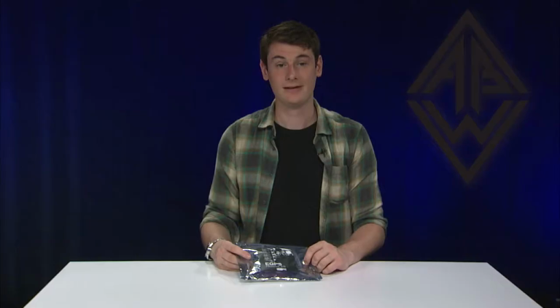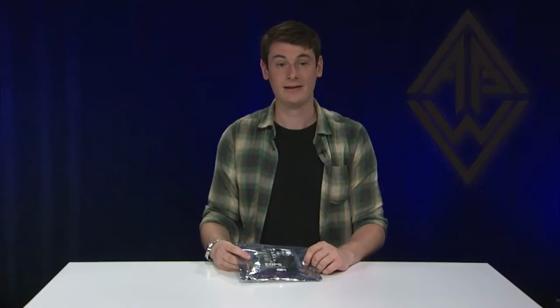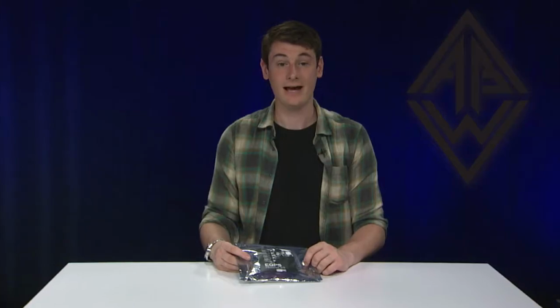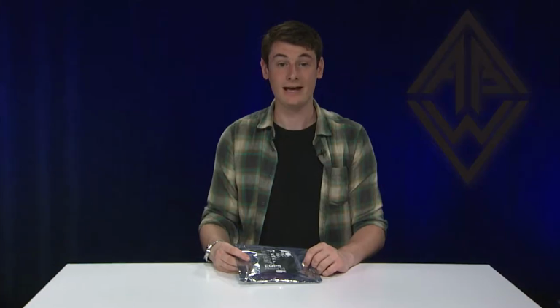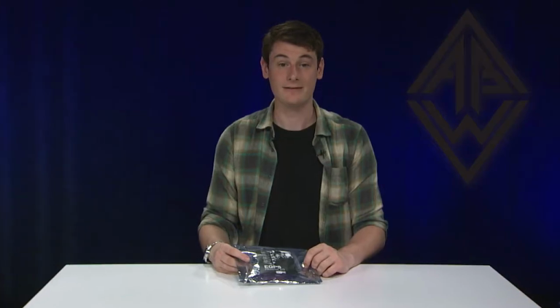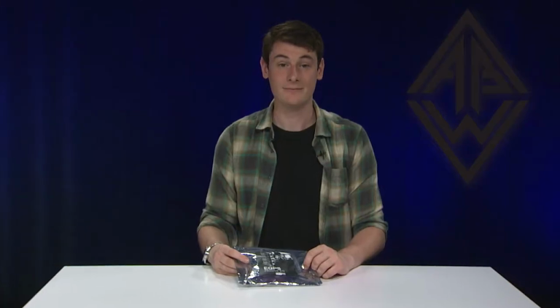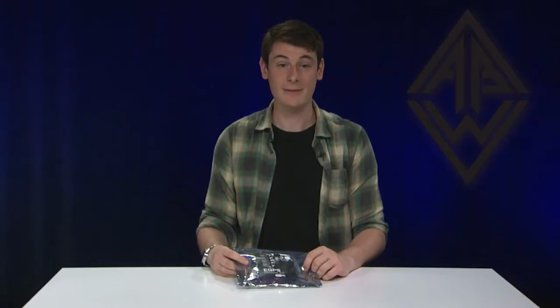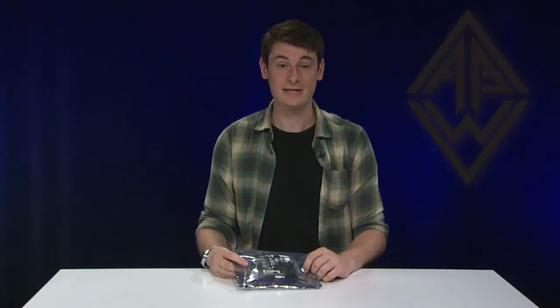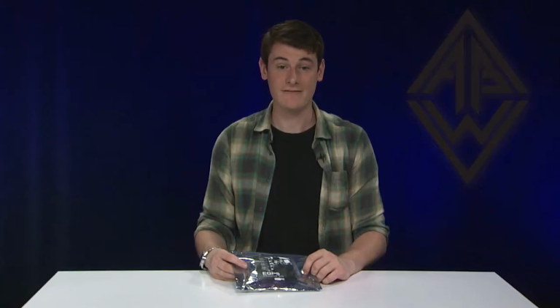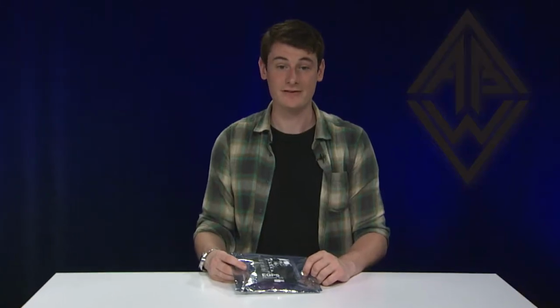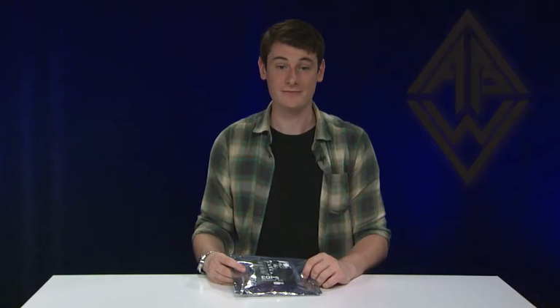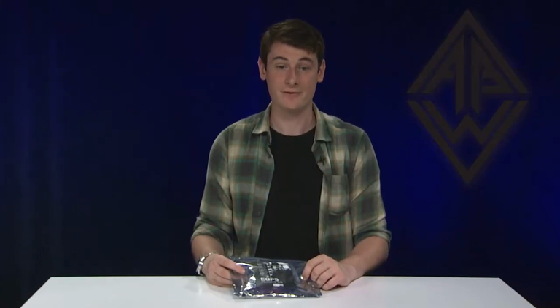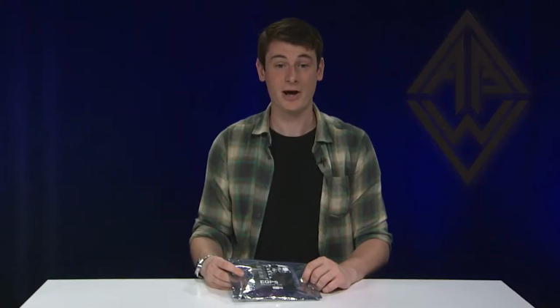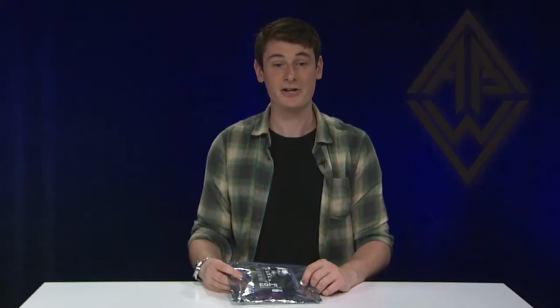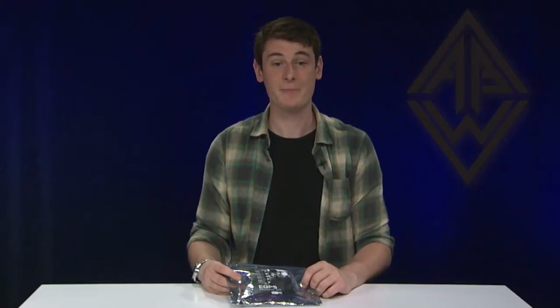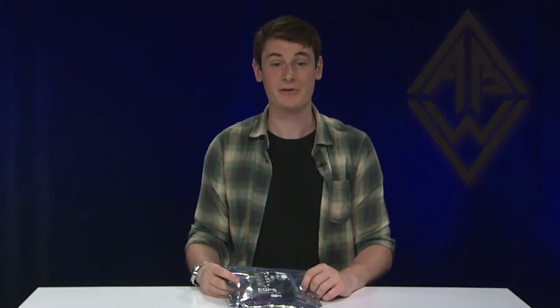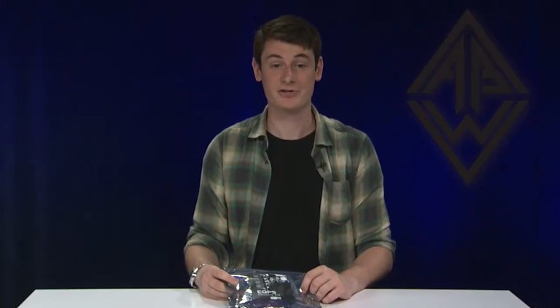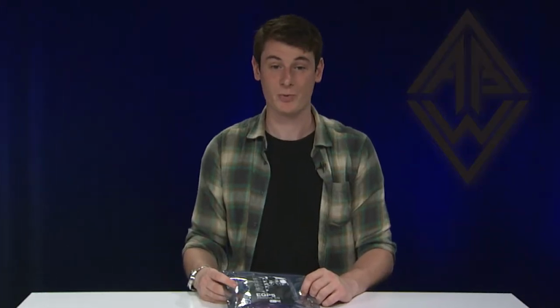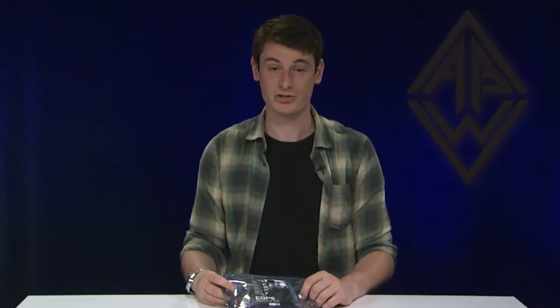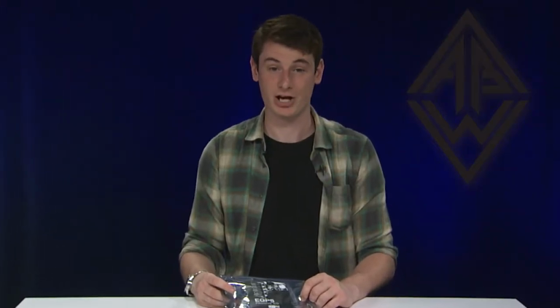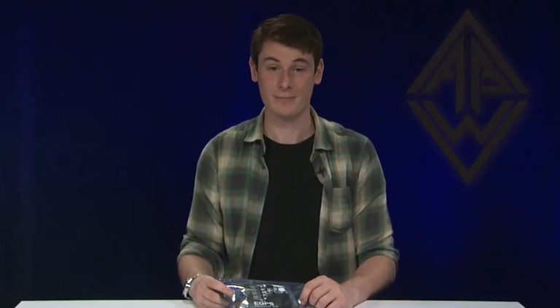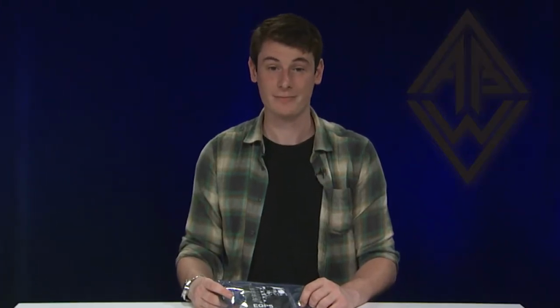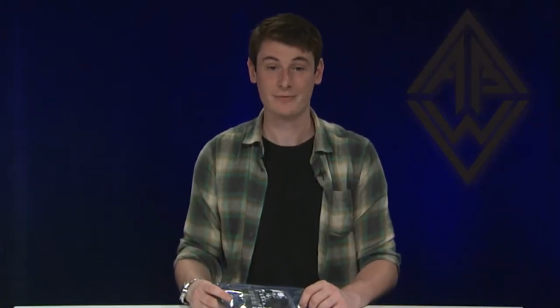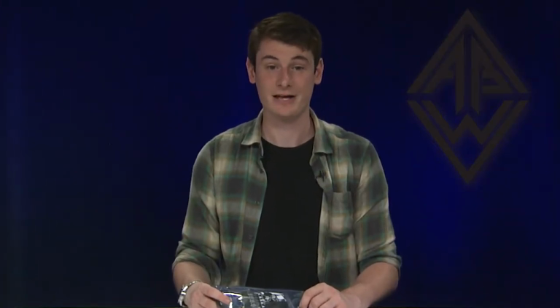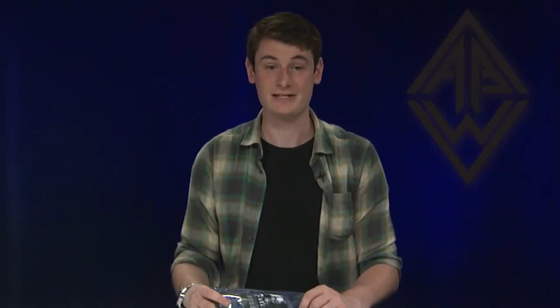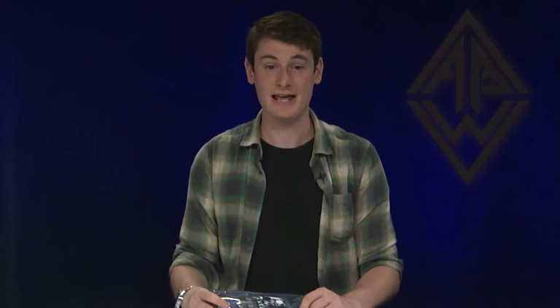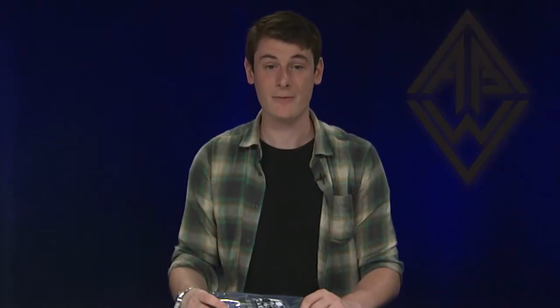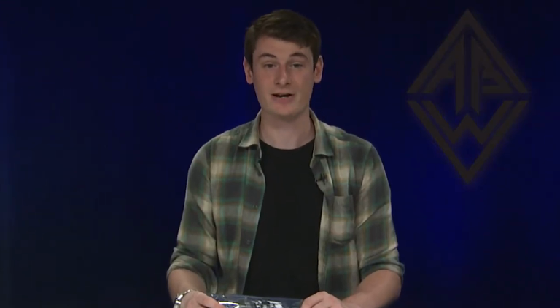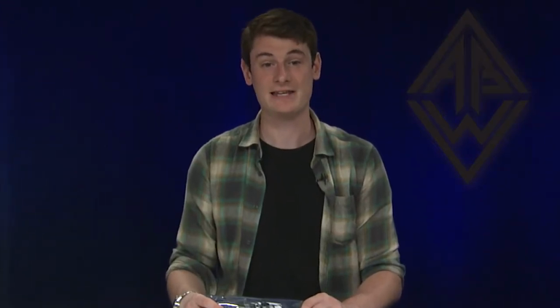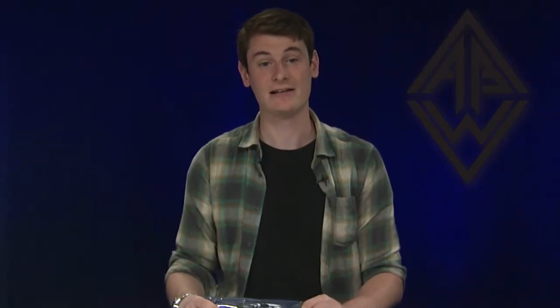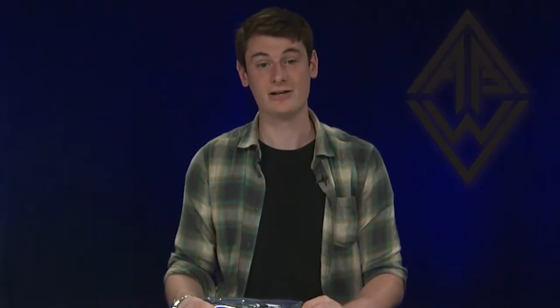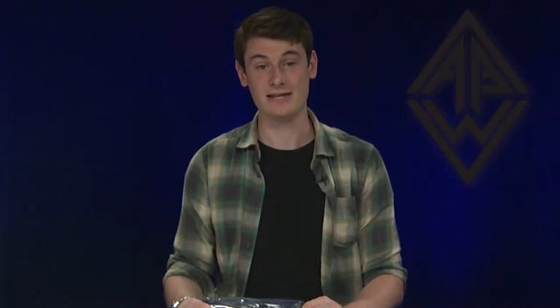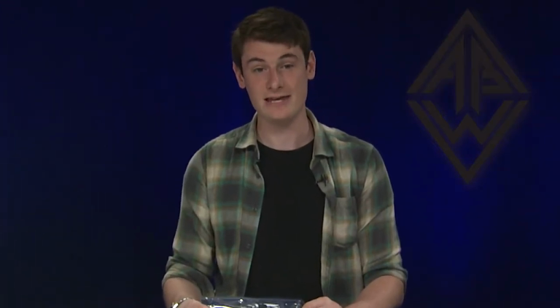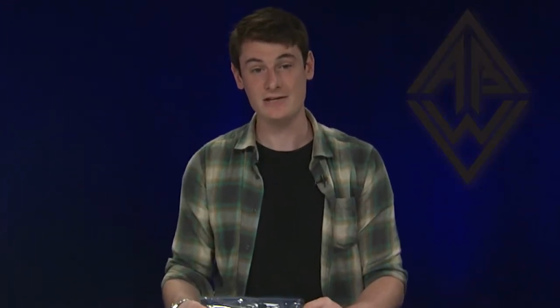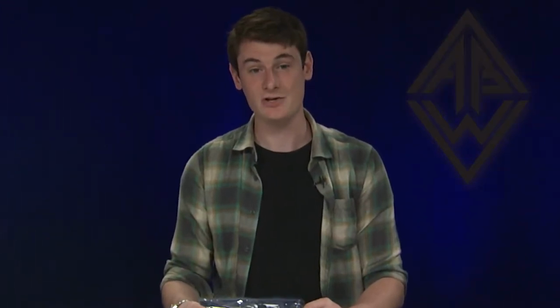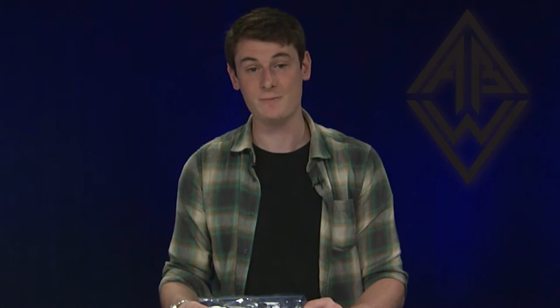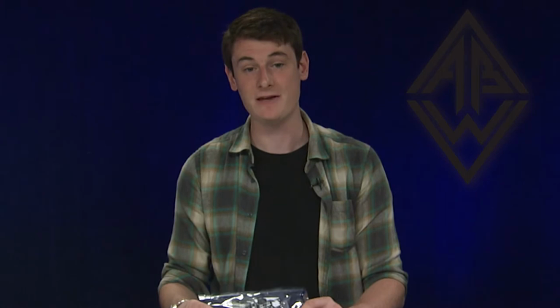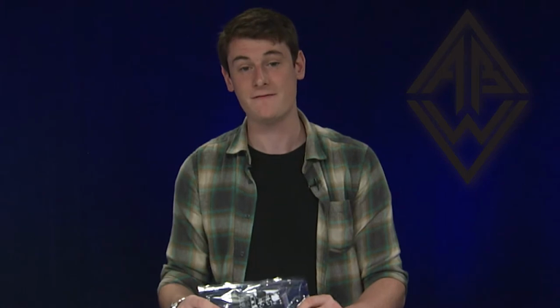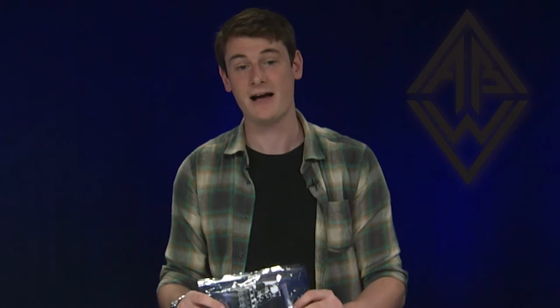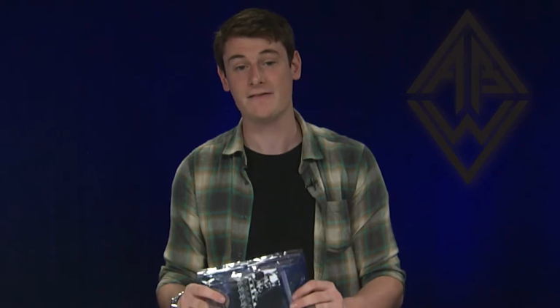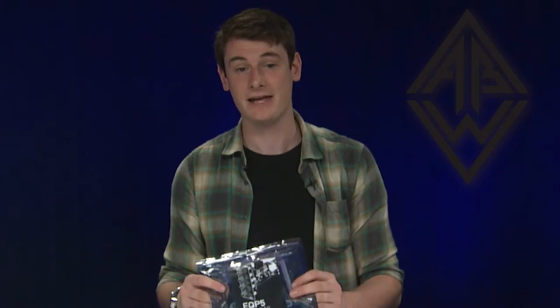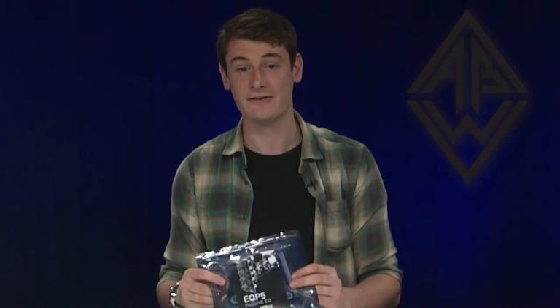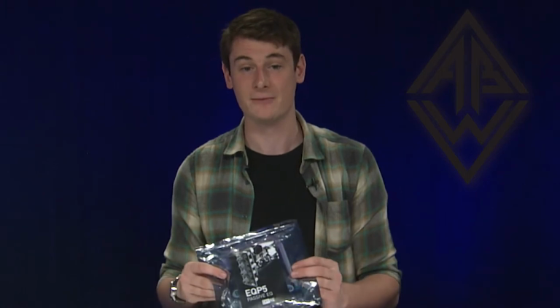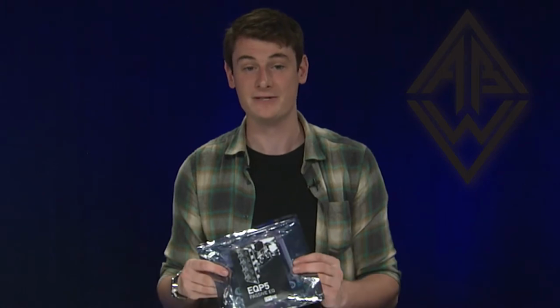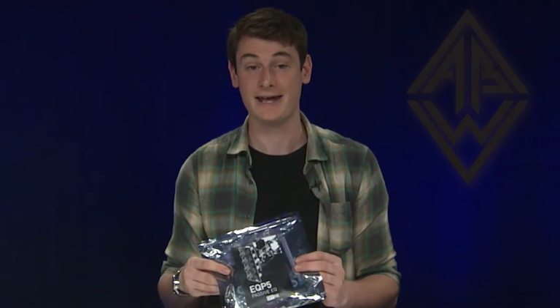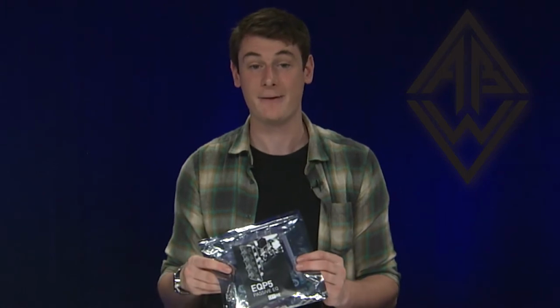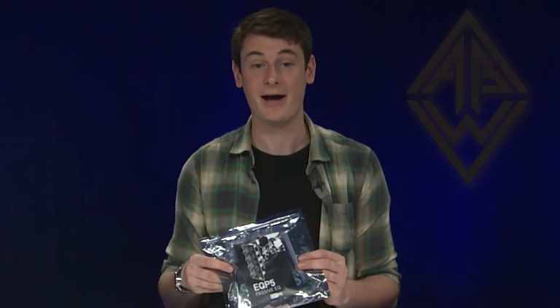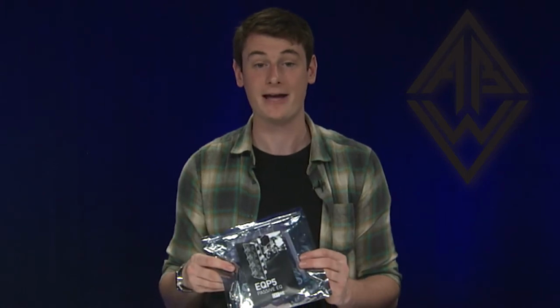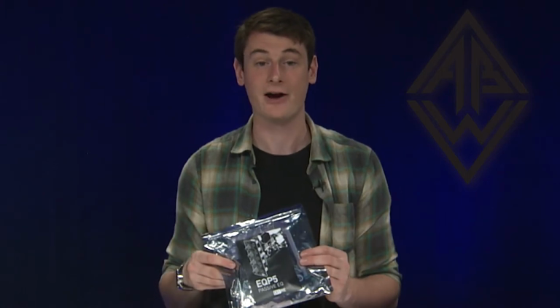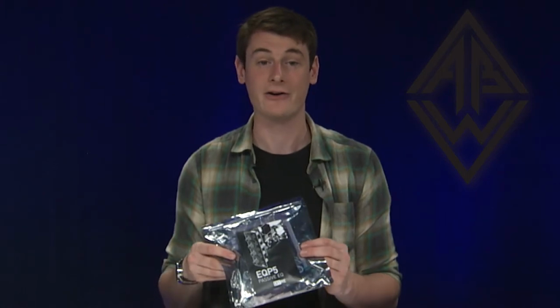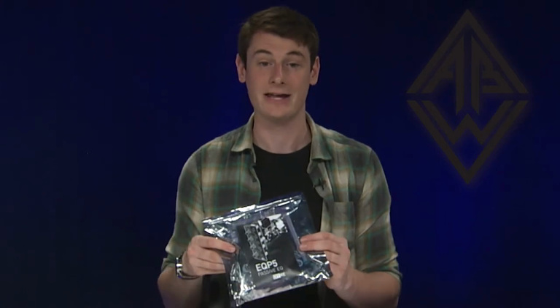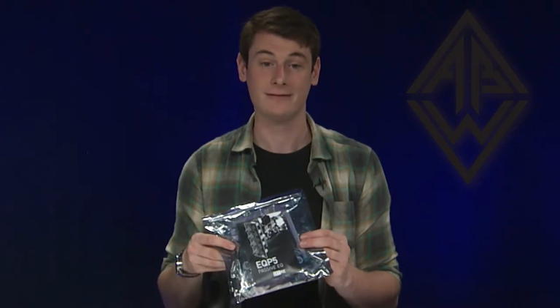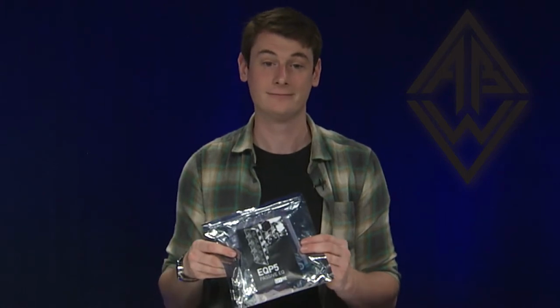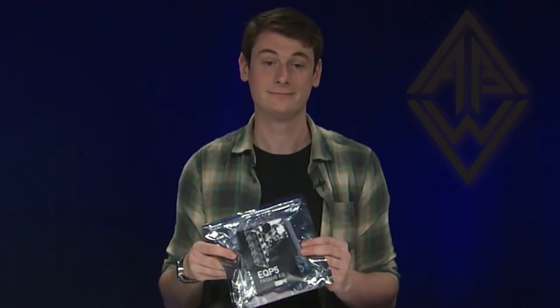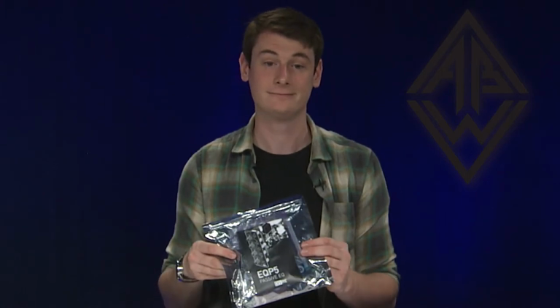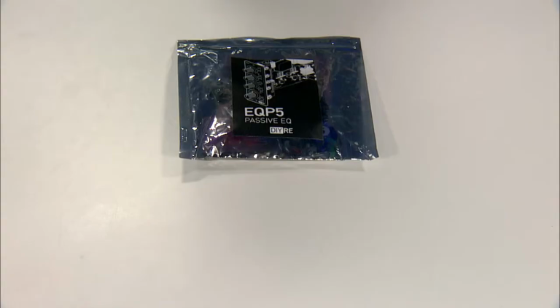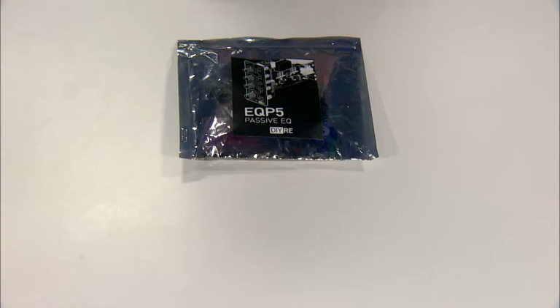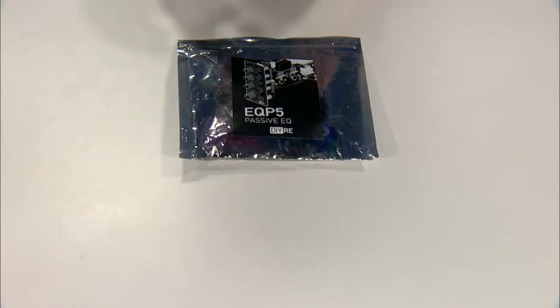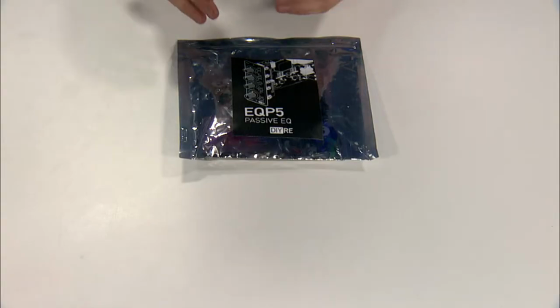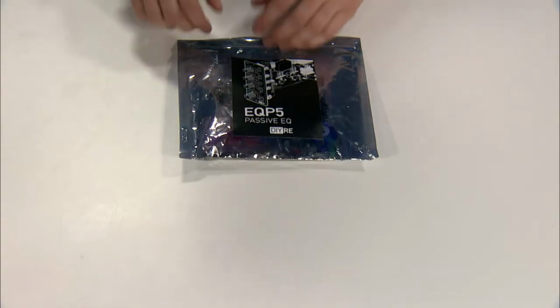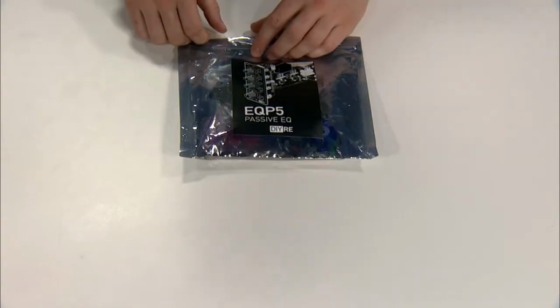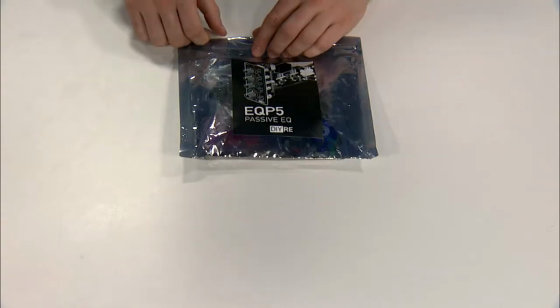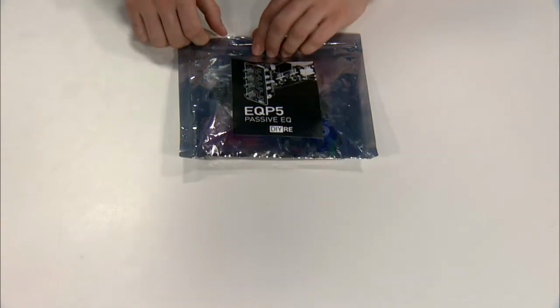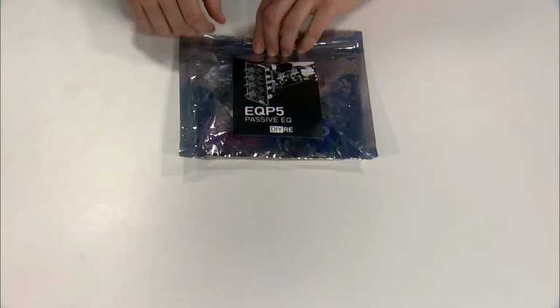Hi, I'm Kevin from Audio Builders Workshop, and today we're going to take a look at the EQP5 kit from DIYRE. So let's take a look inside.